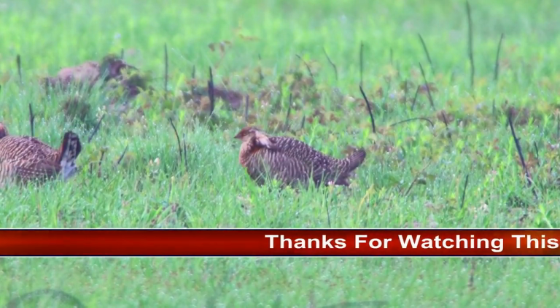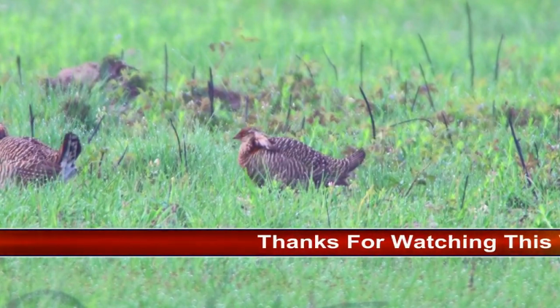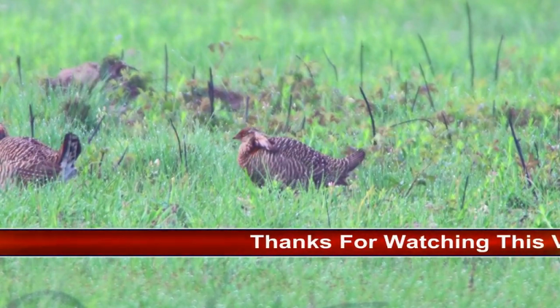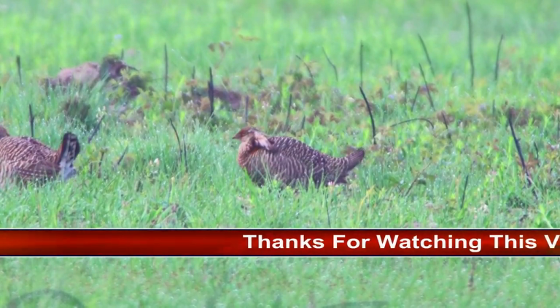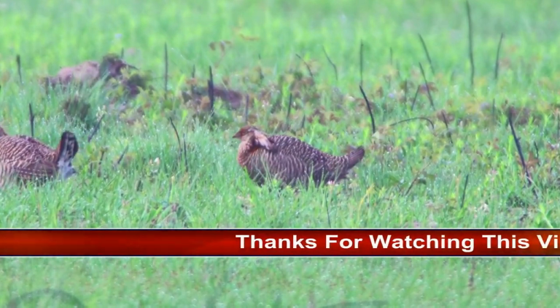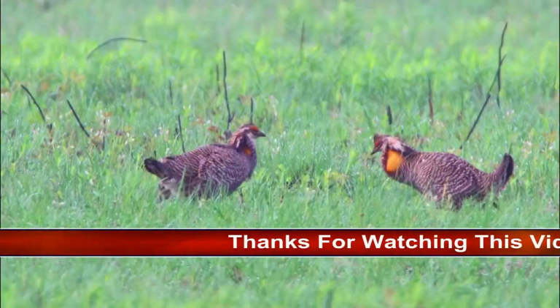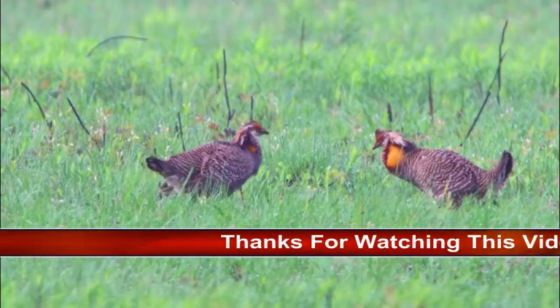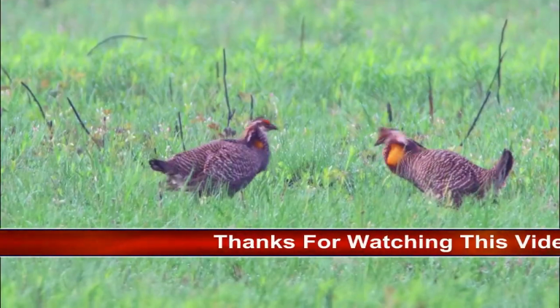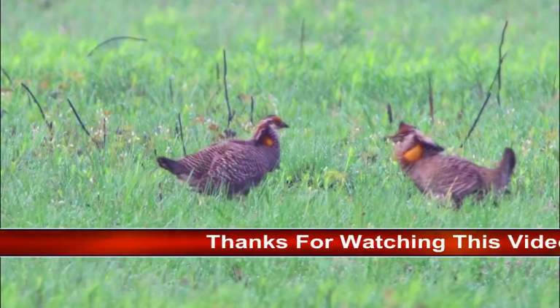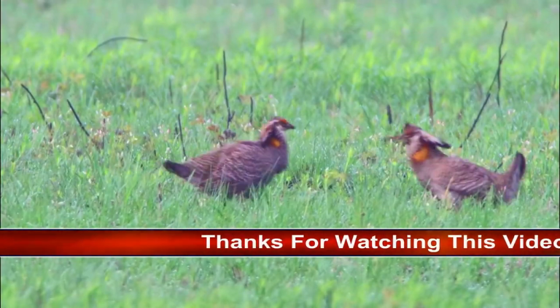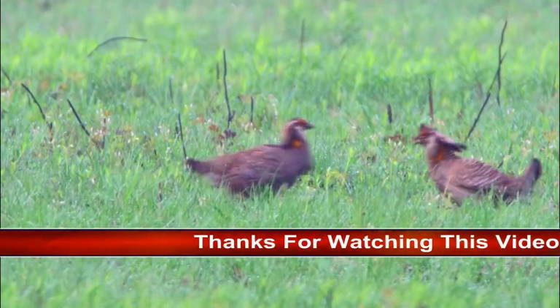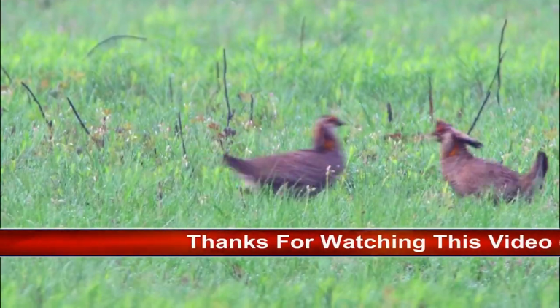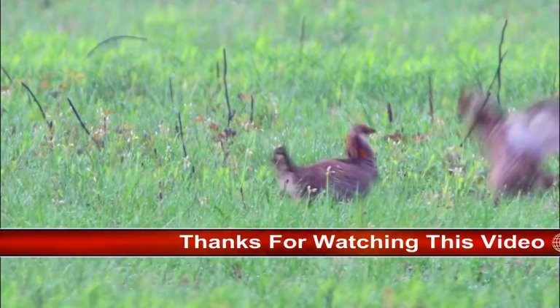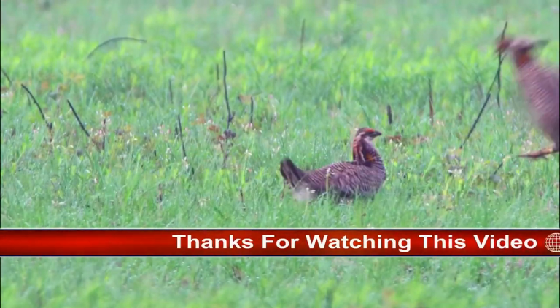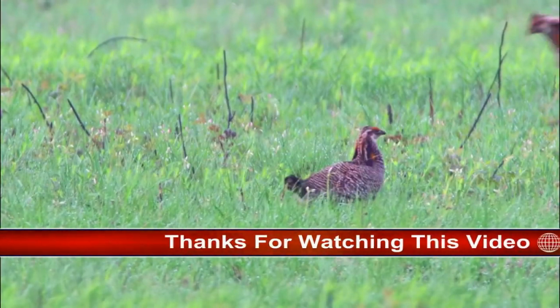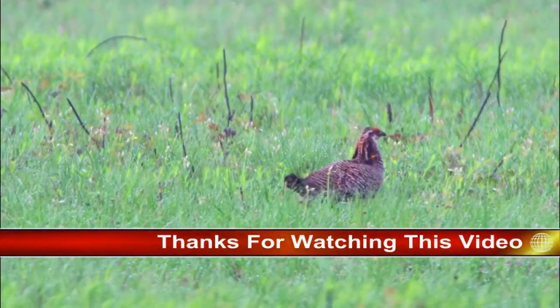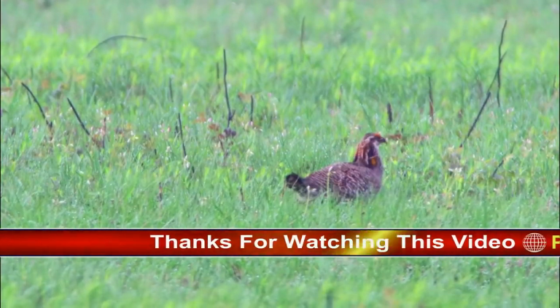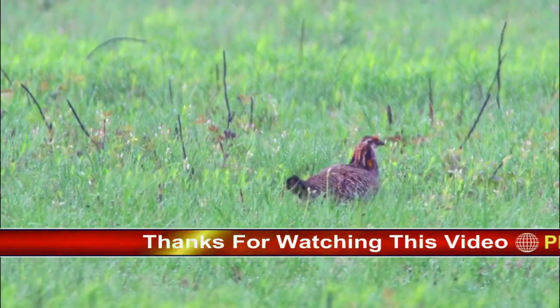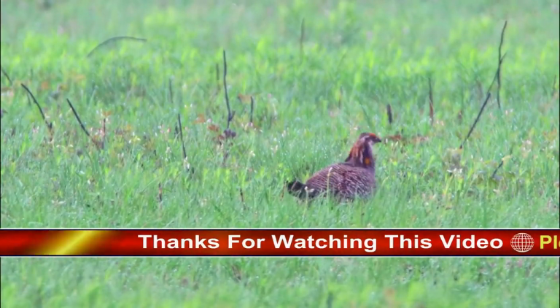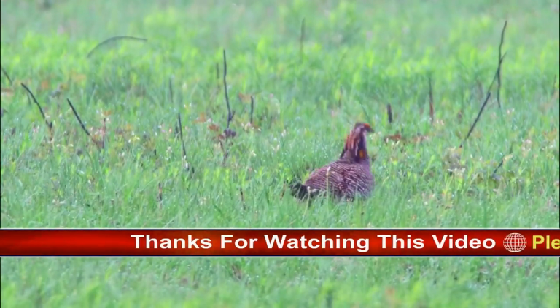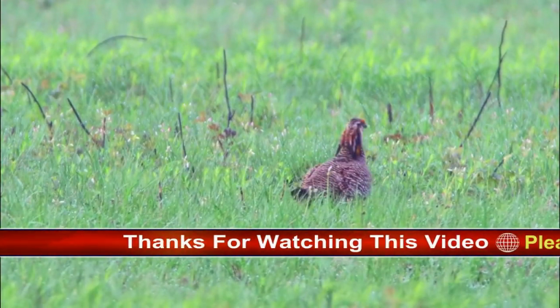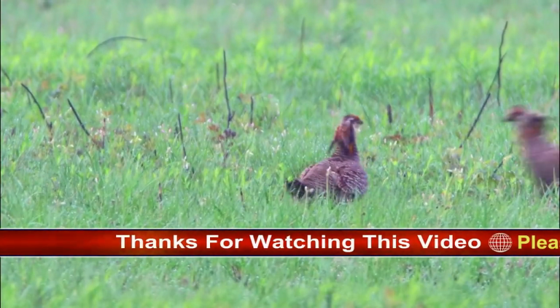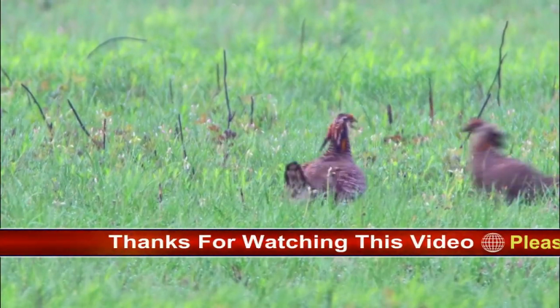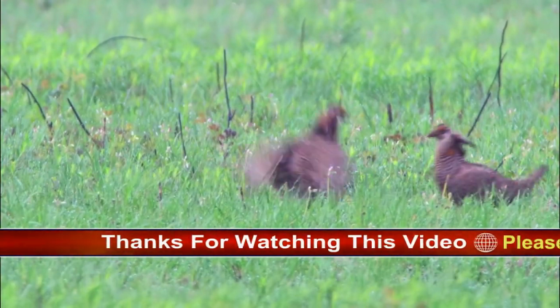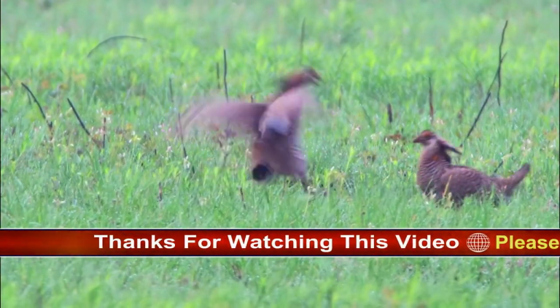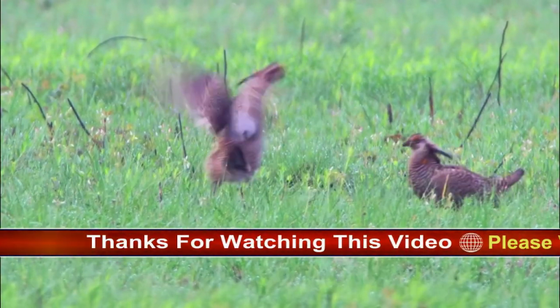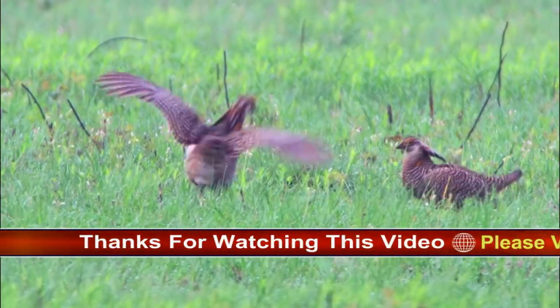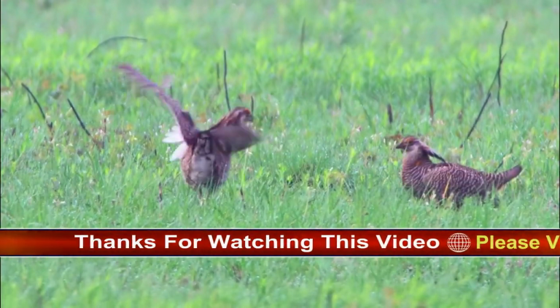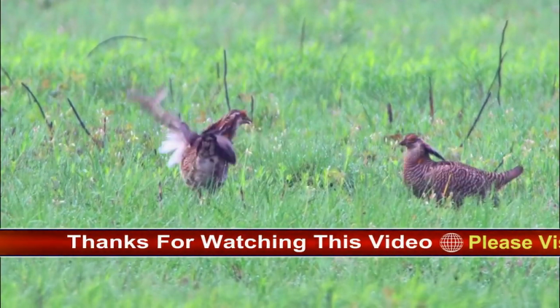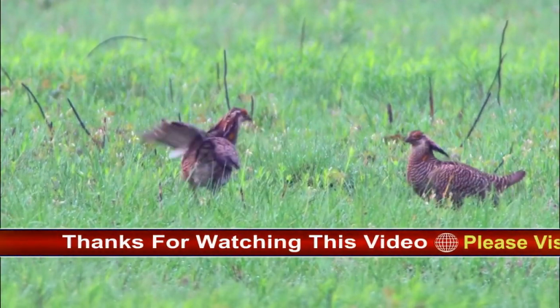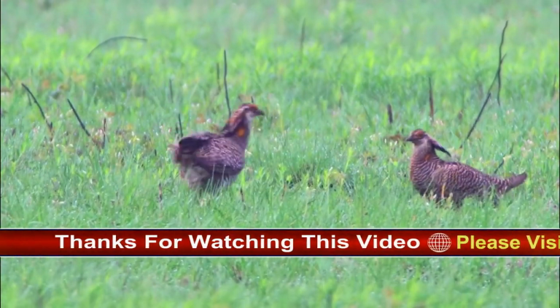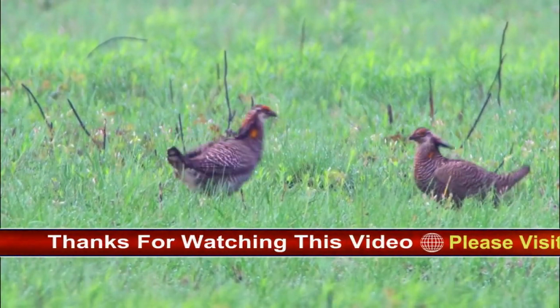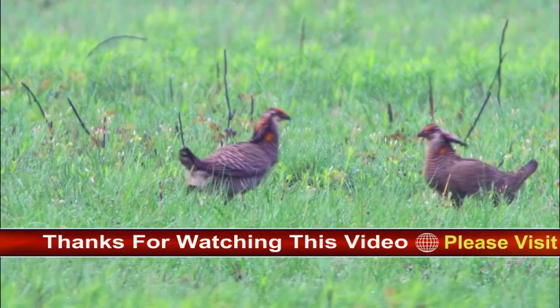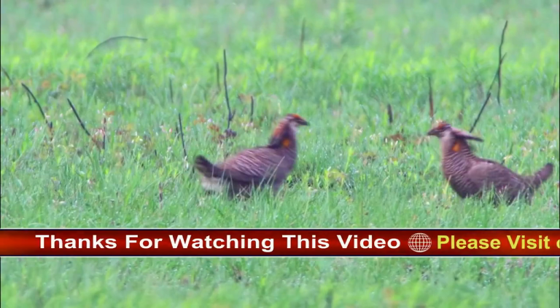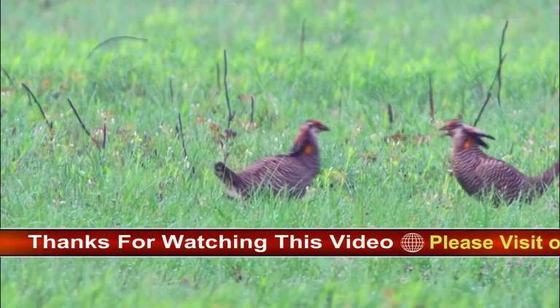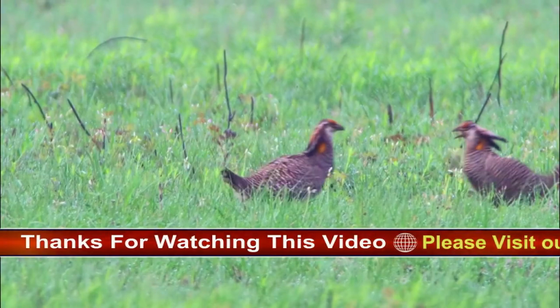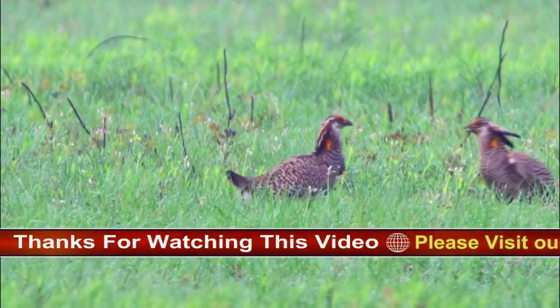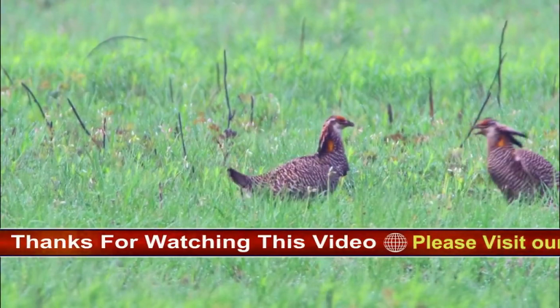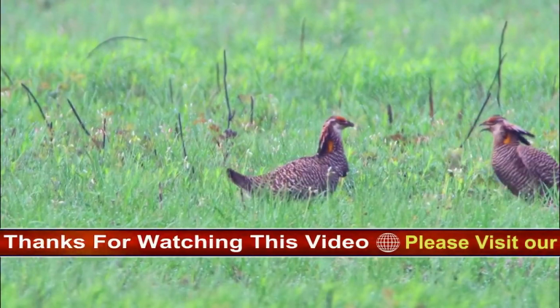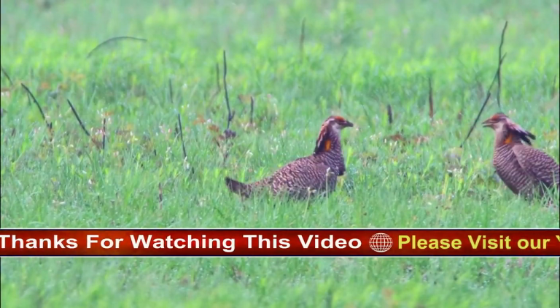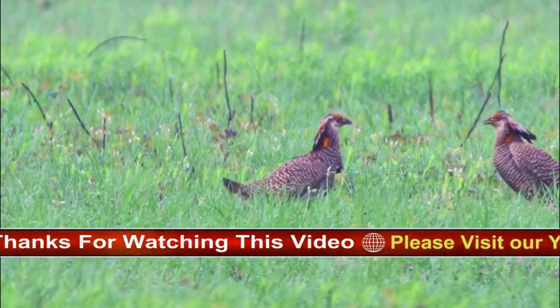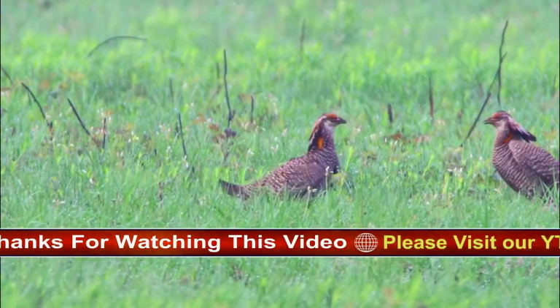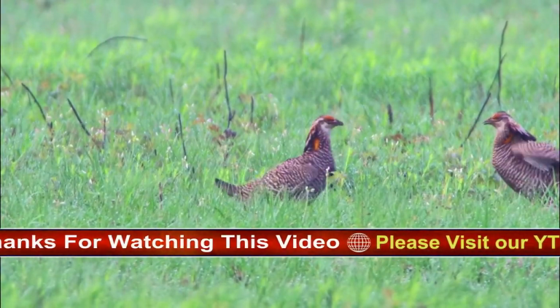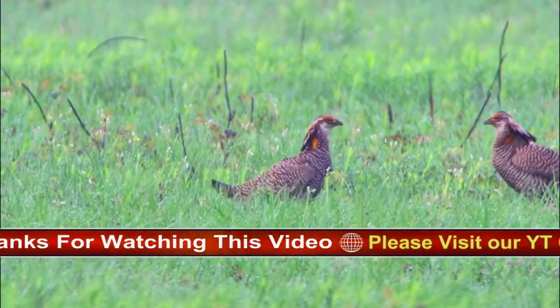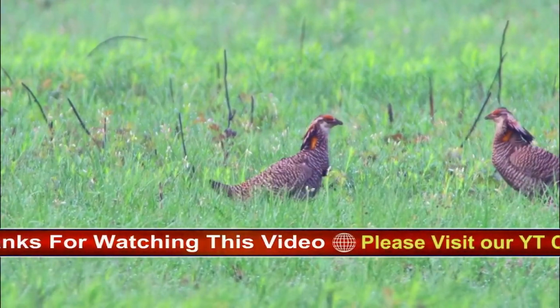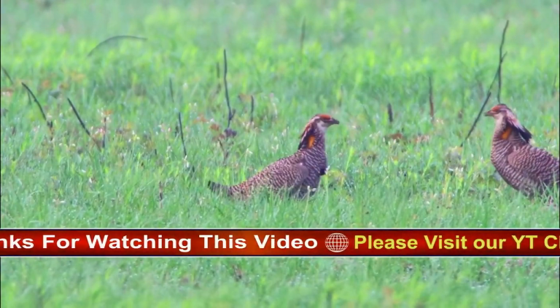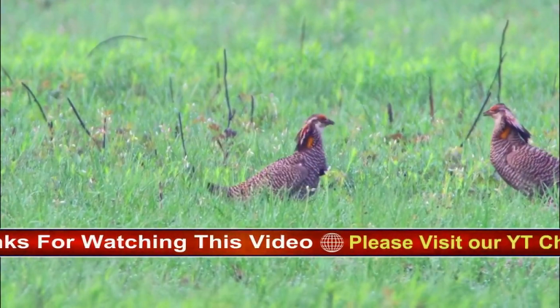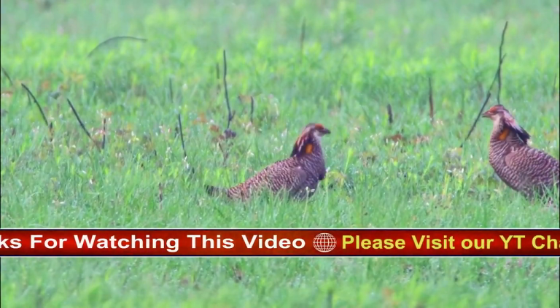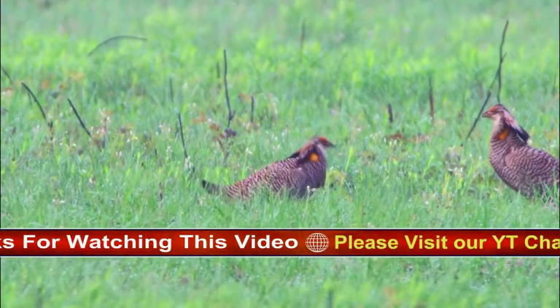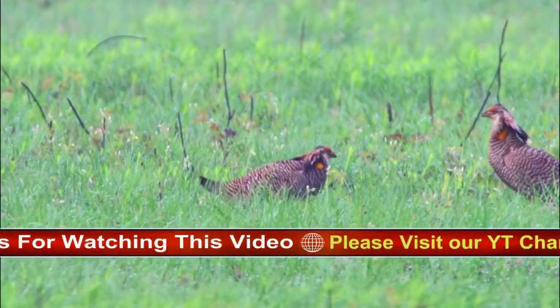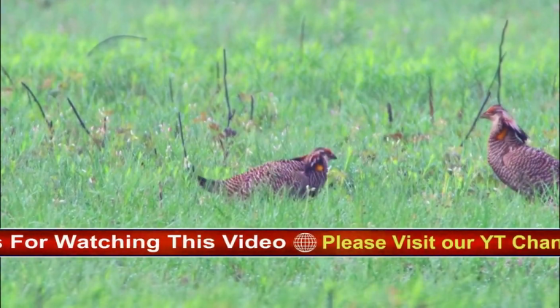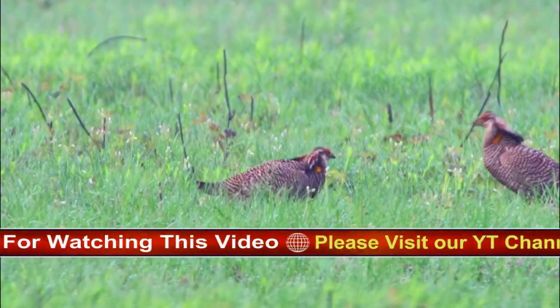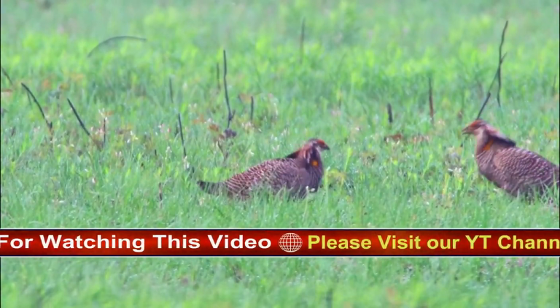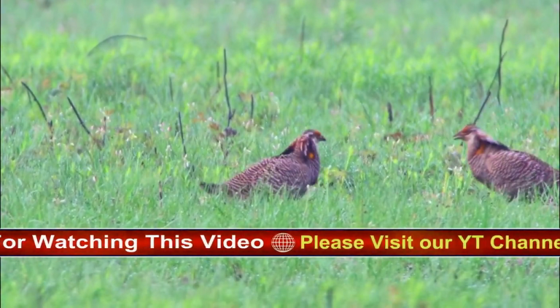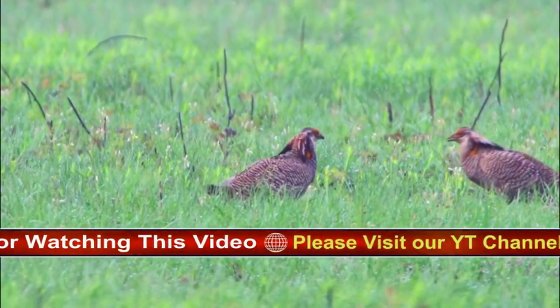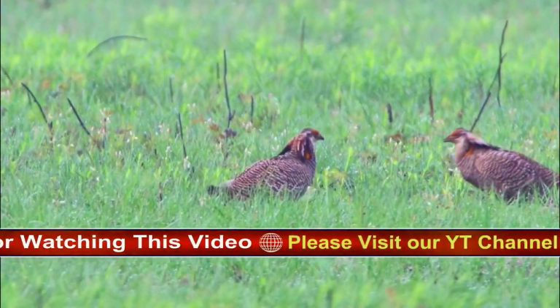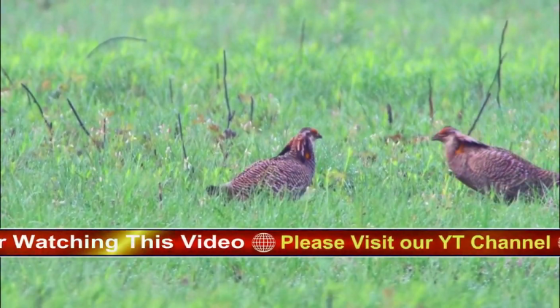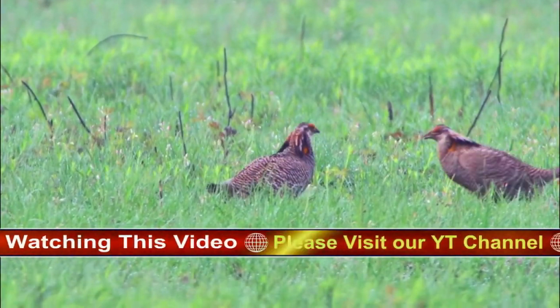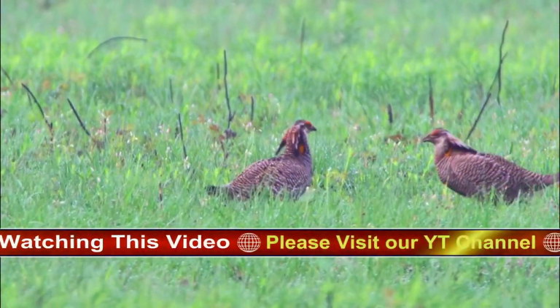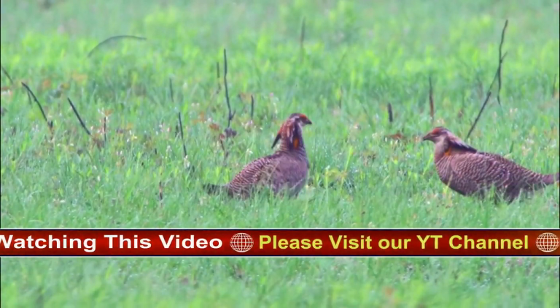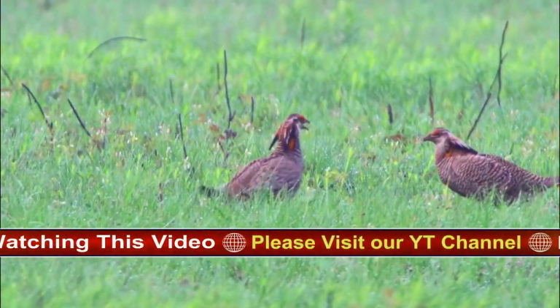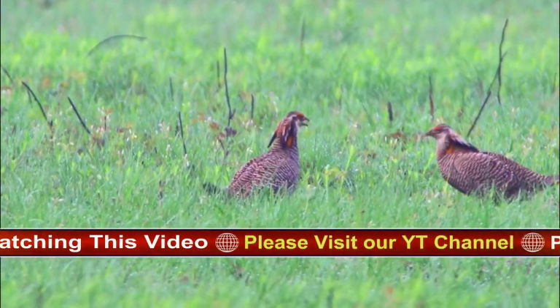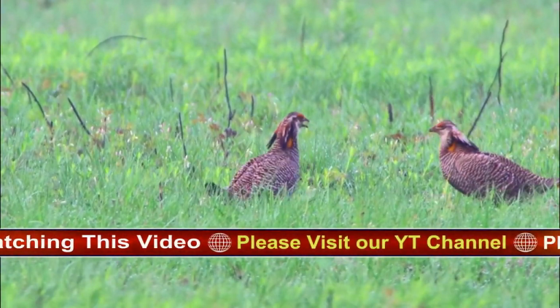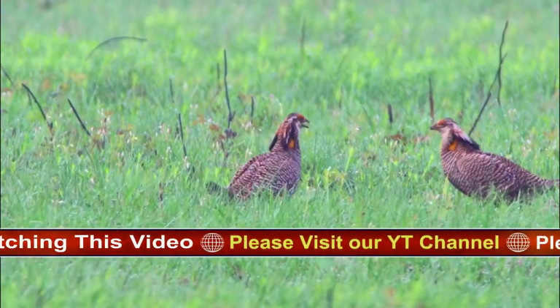Feeding behavior: forages mostly on the ground, occasionally in trees. Most feeding occurs in early morning and evening.